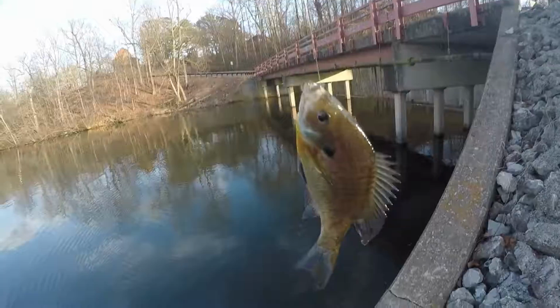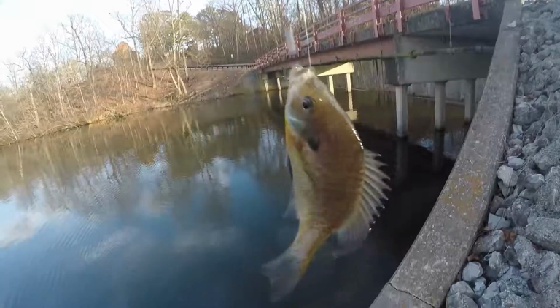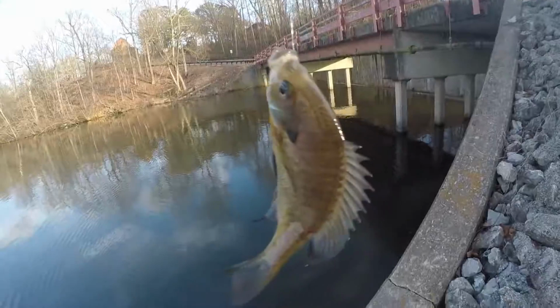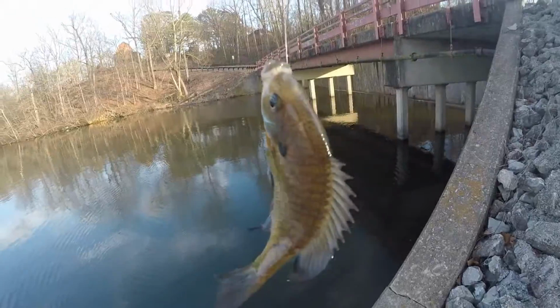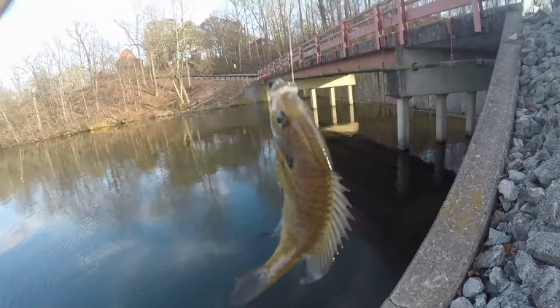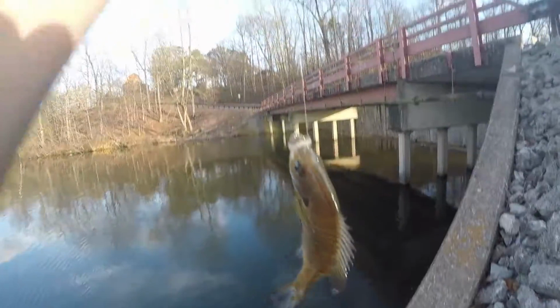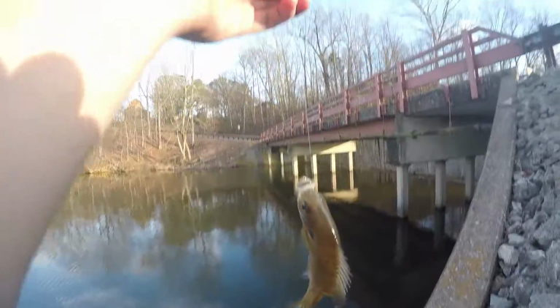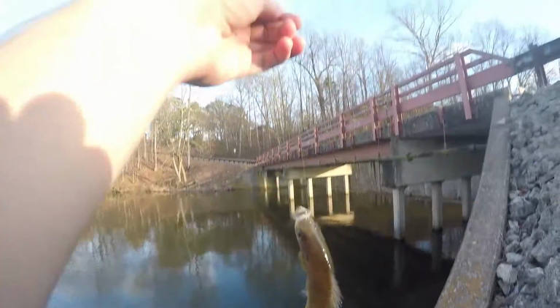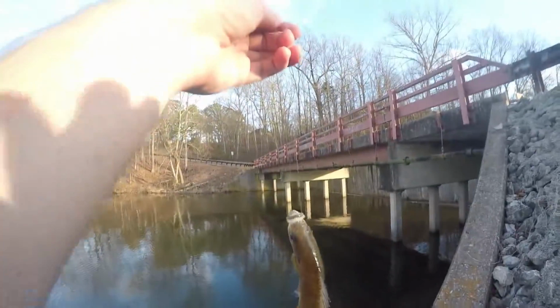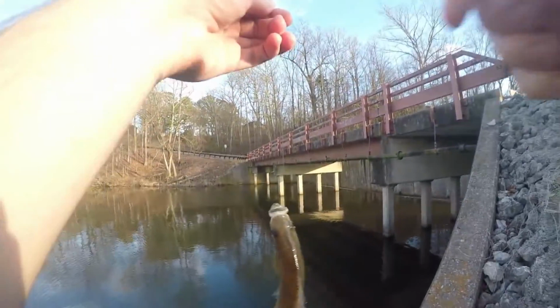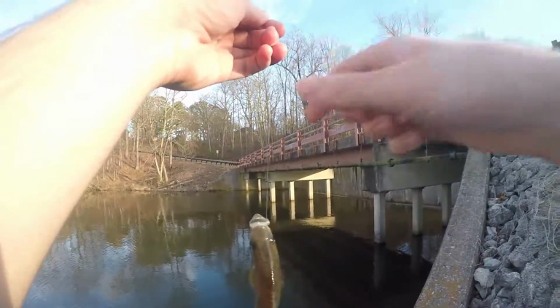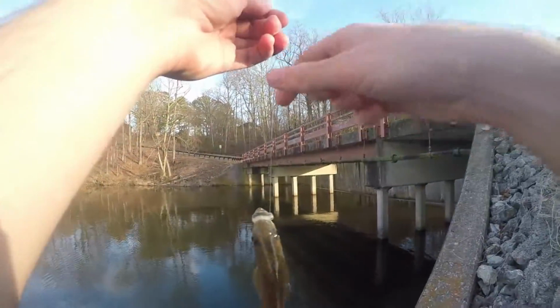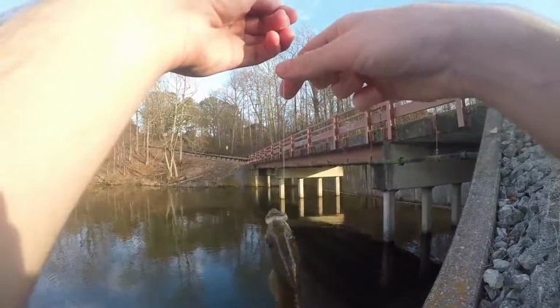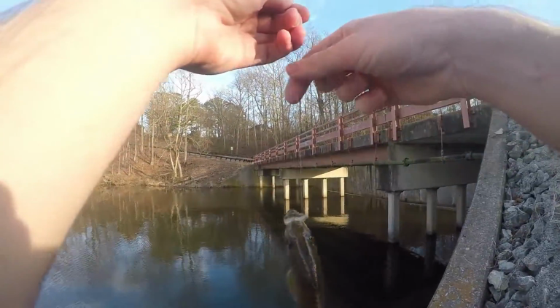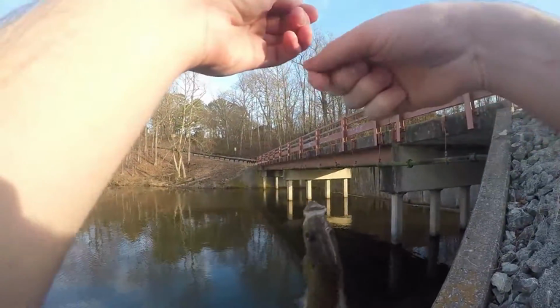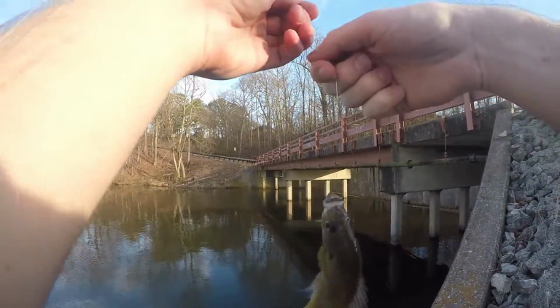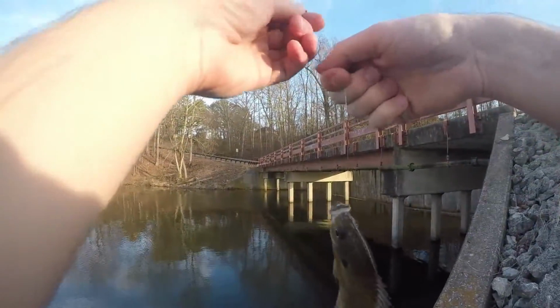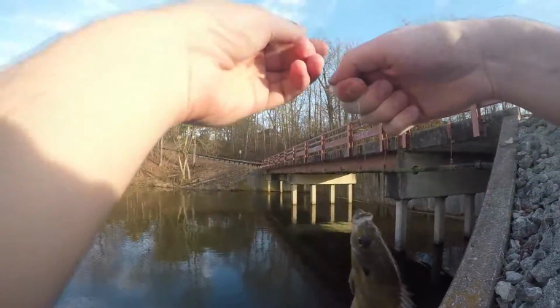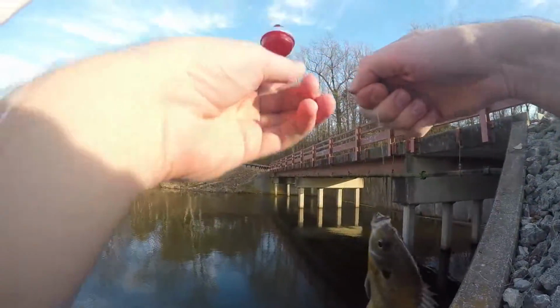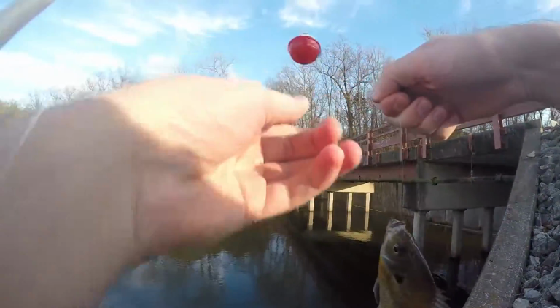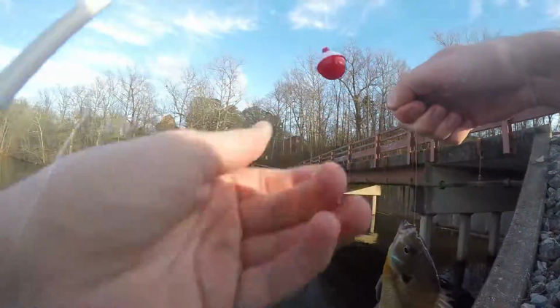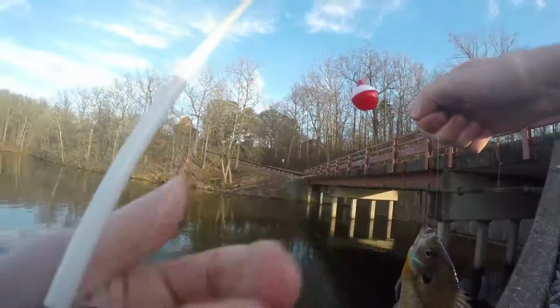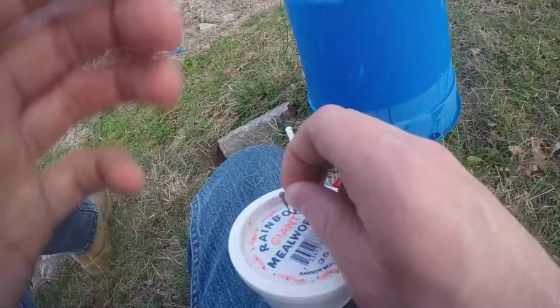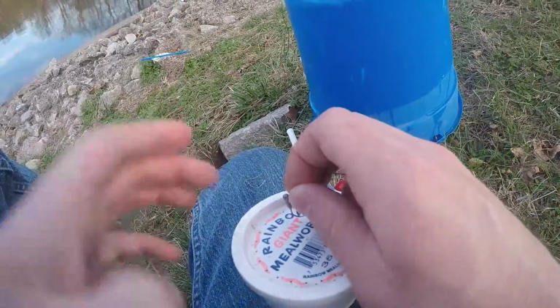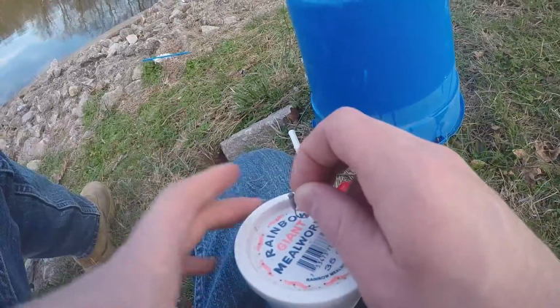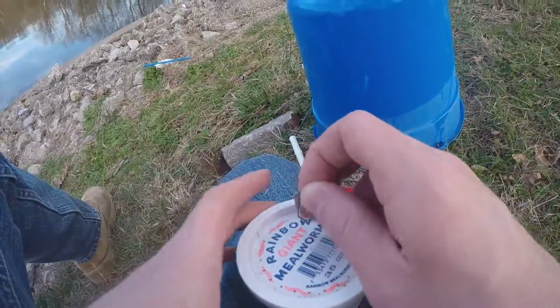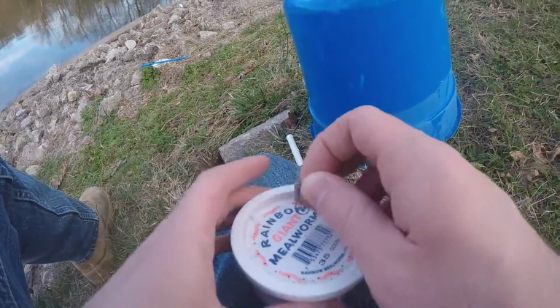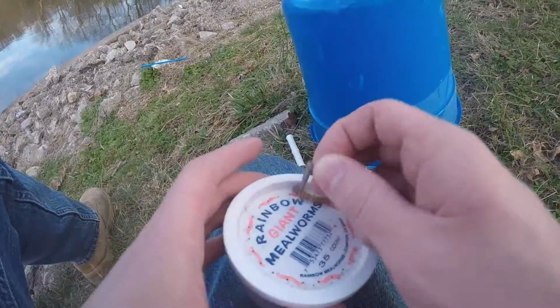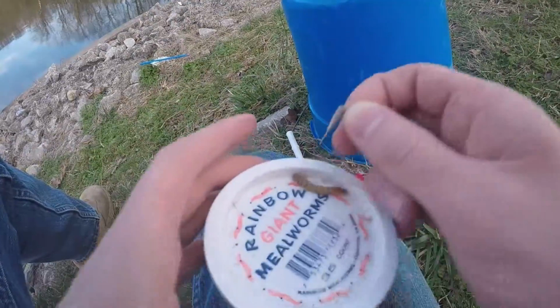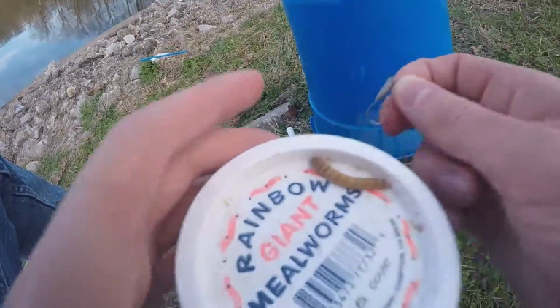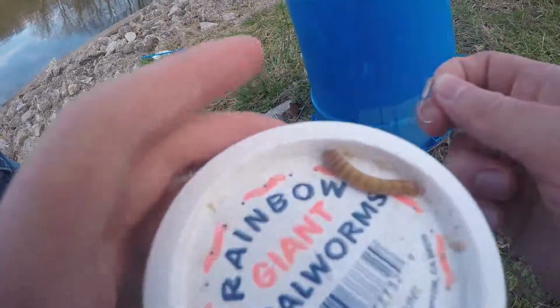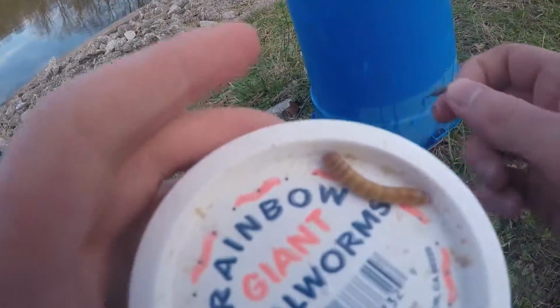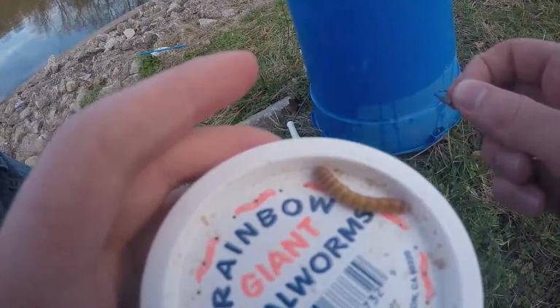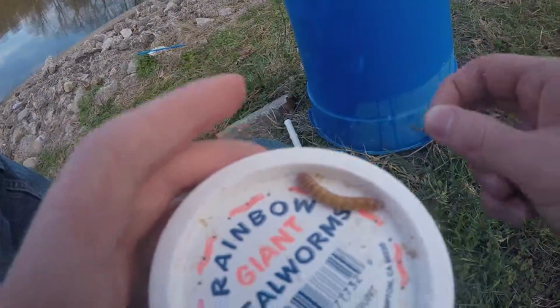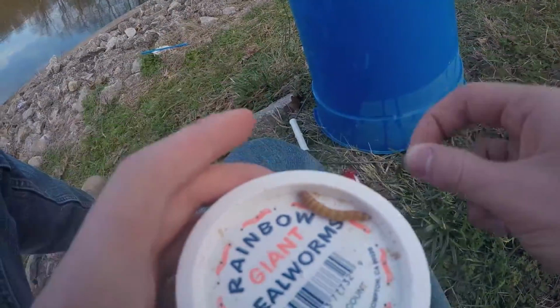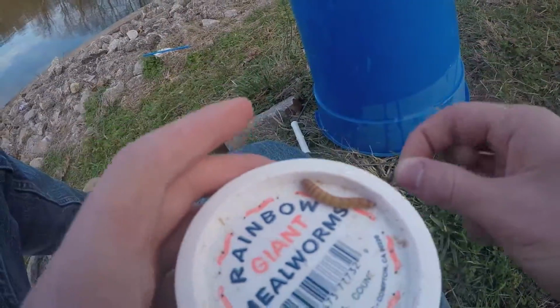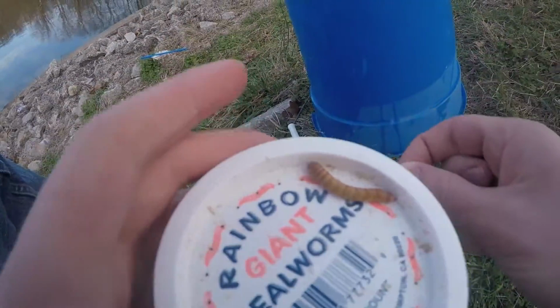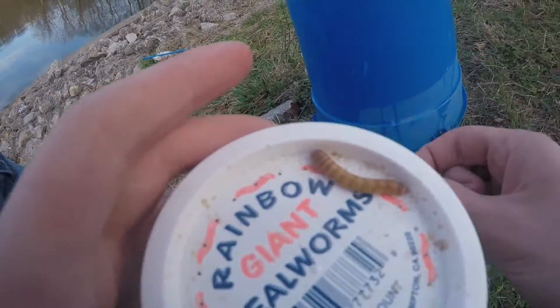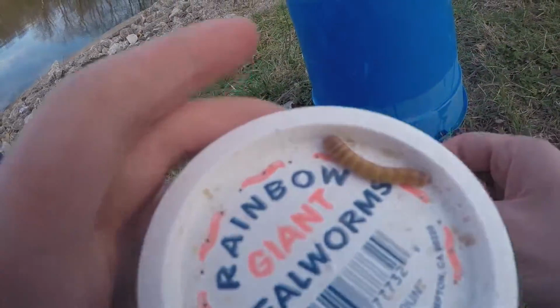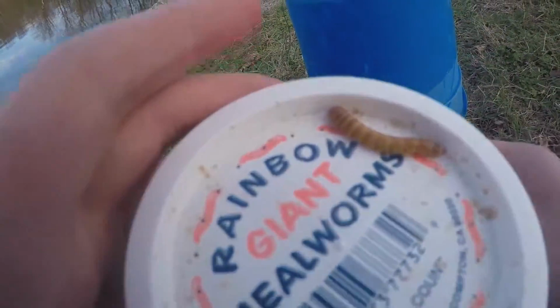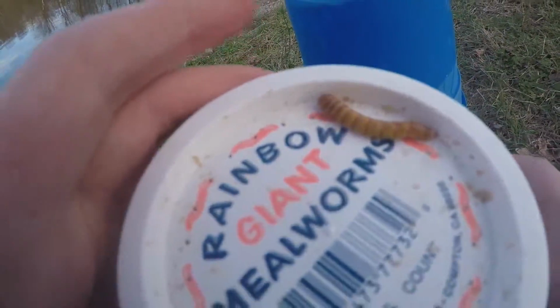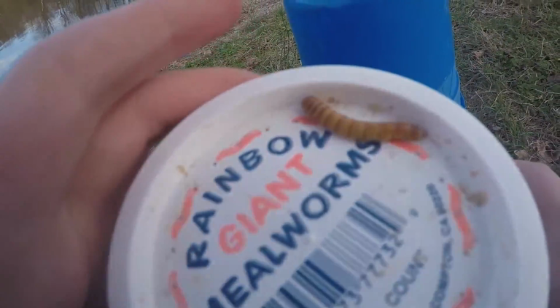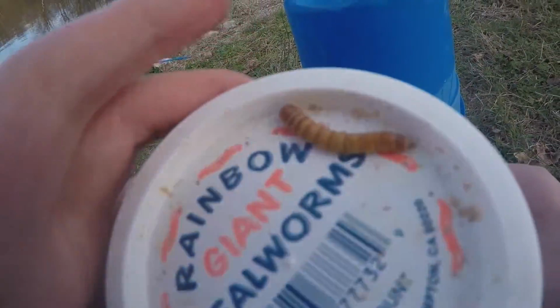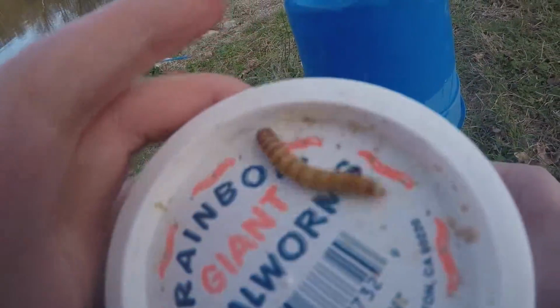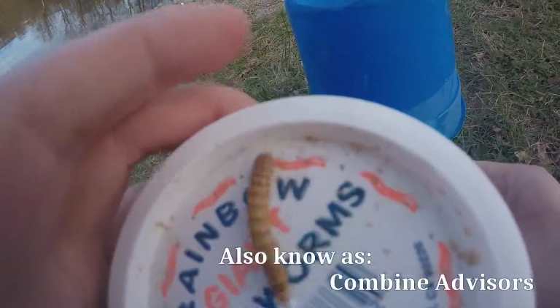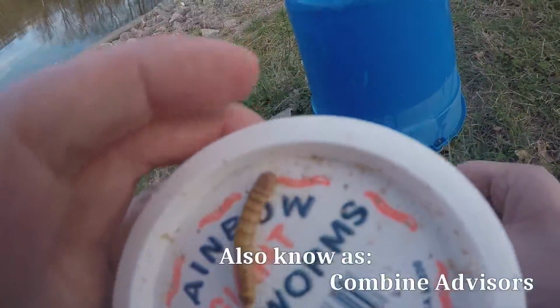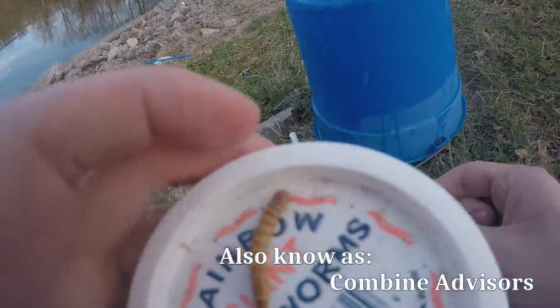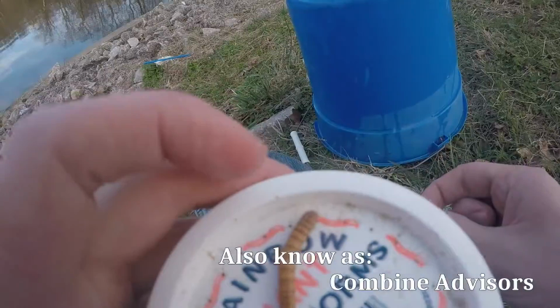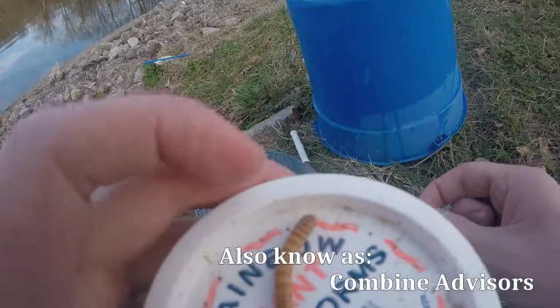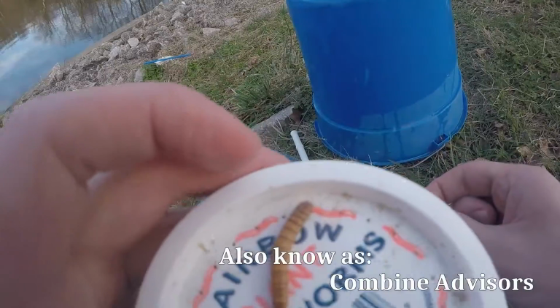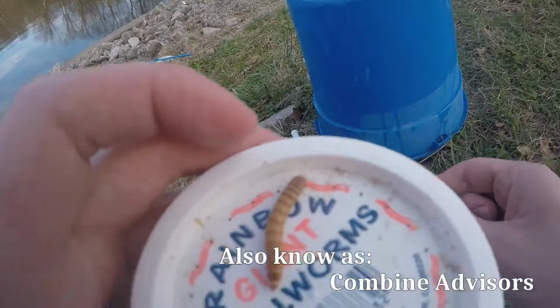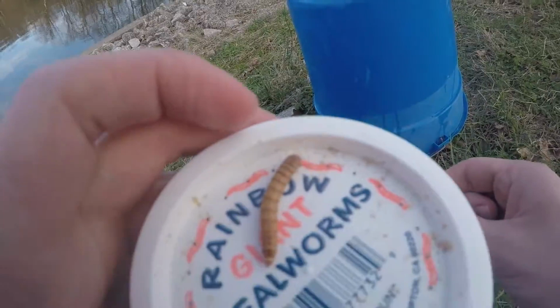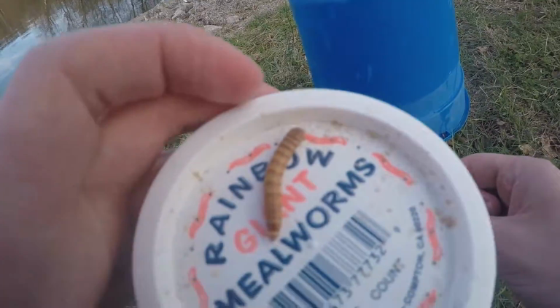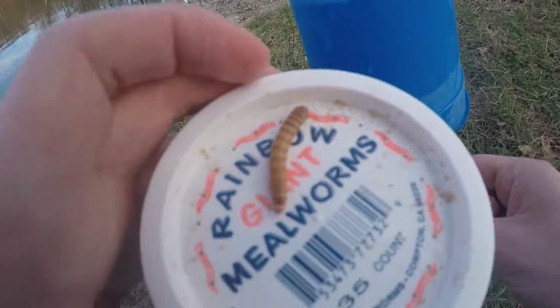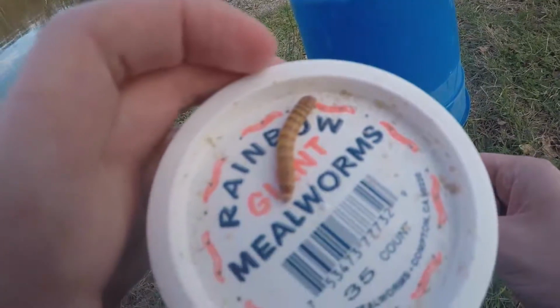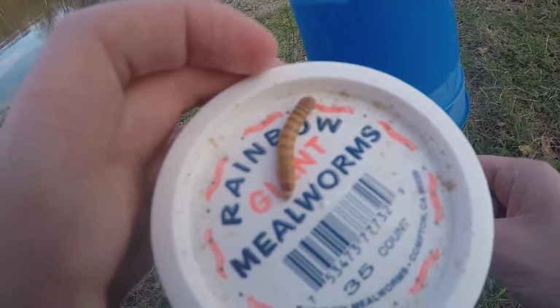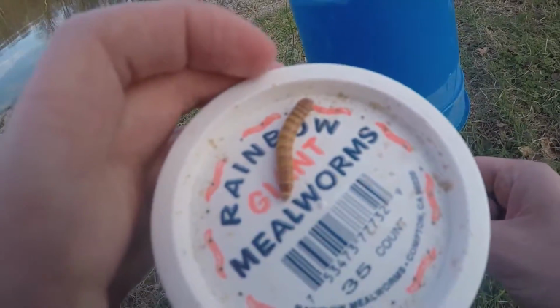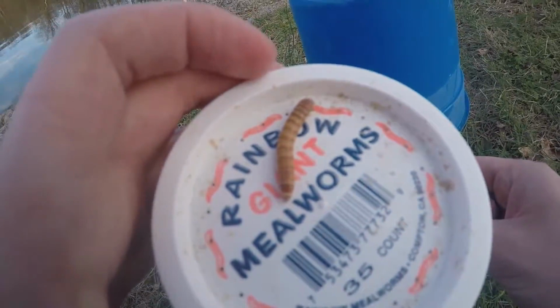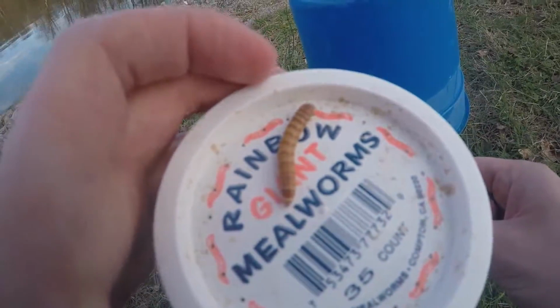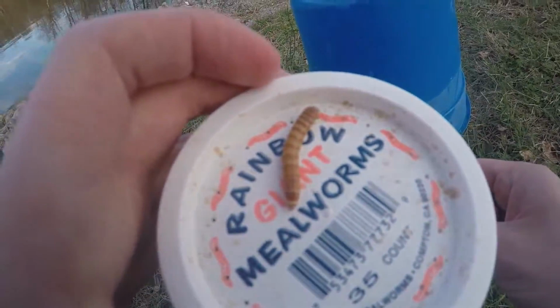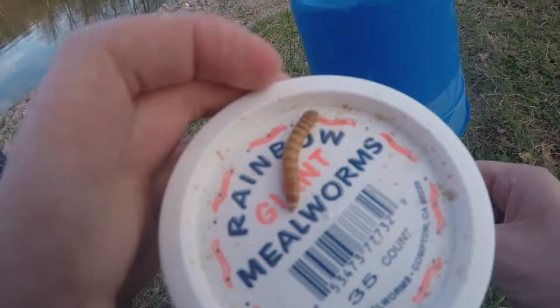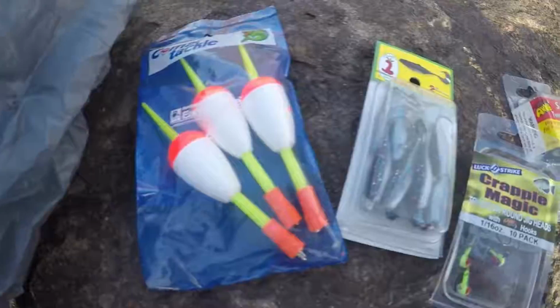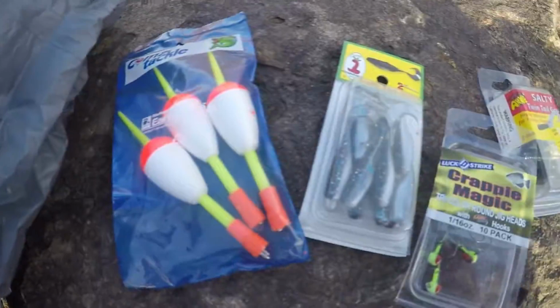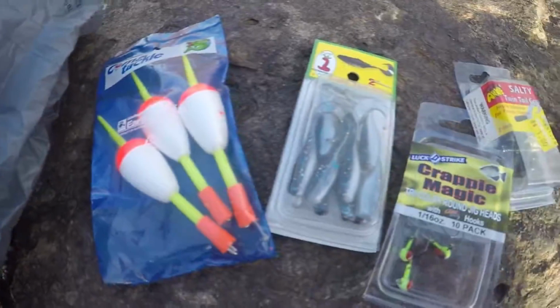Hey YouTube, this is Sam from This is Angler TV, and today I will be fishing for bluegill using mealworms.